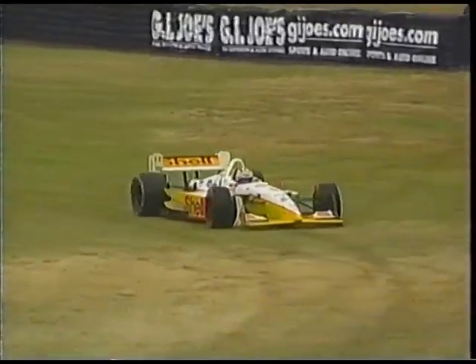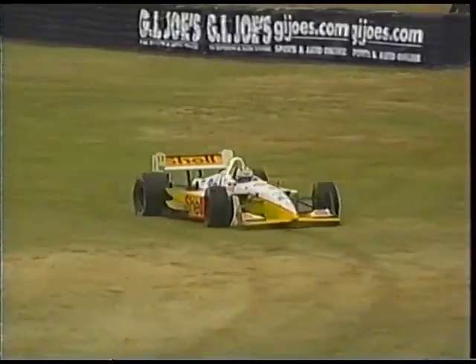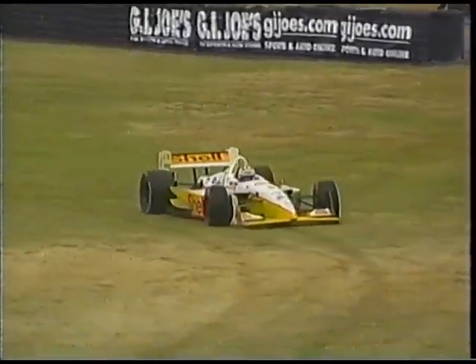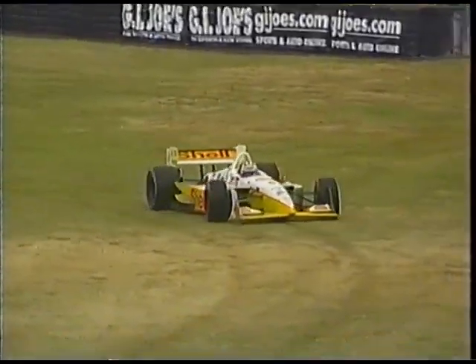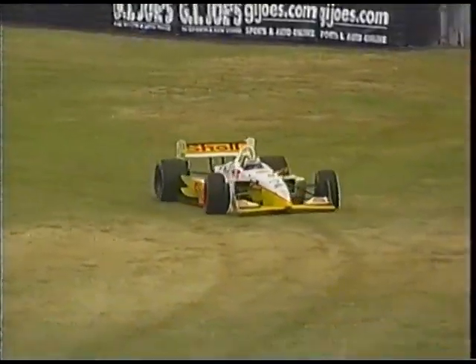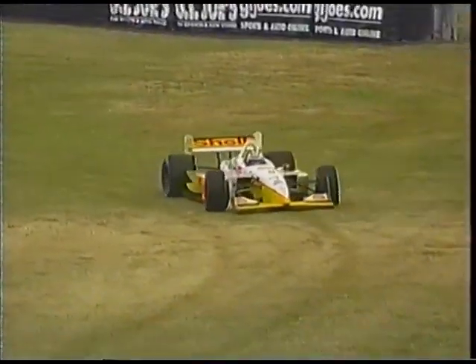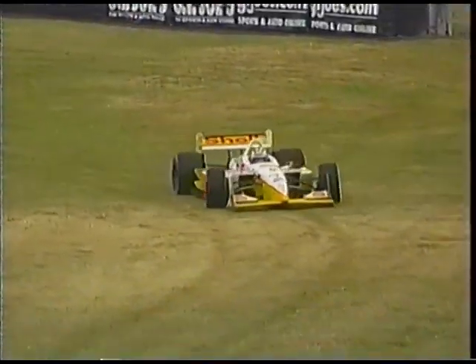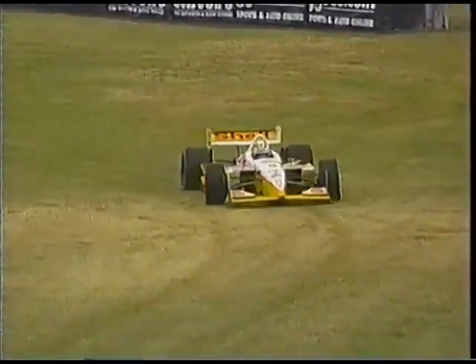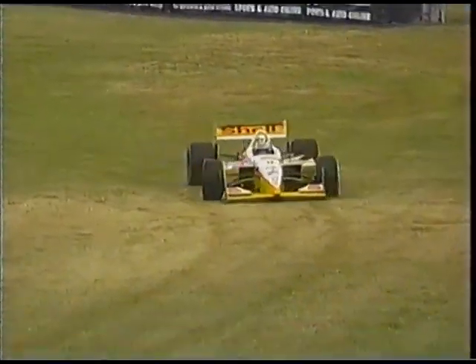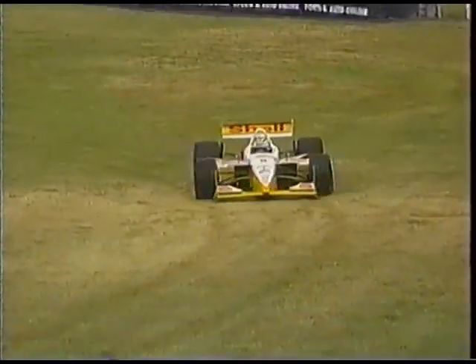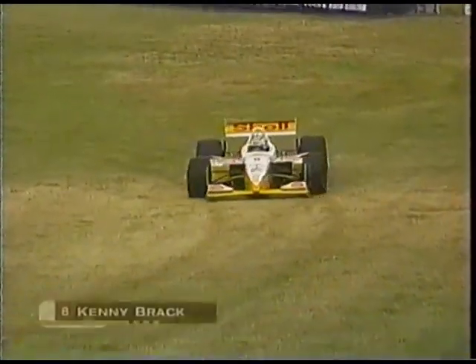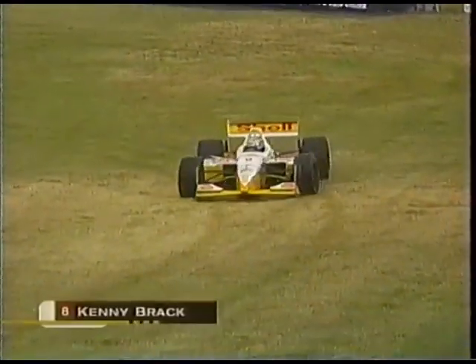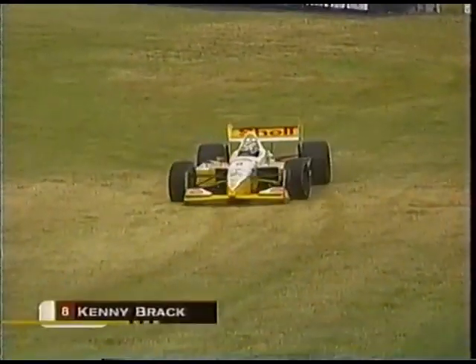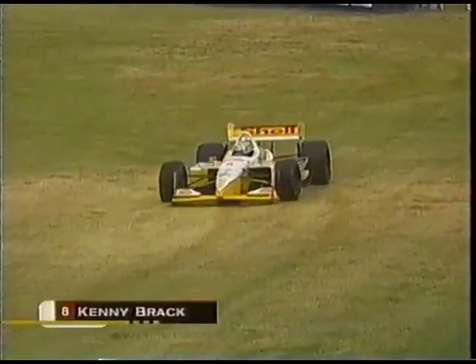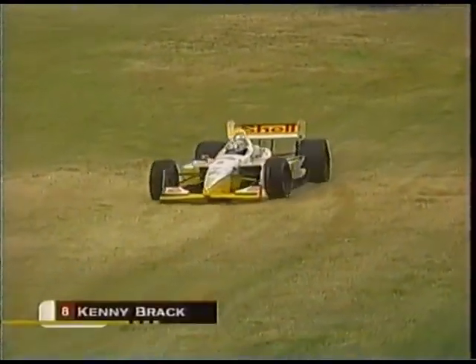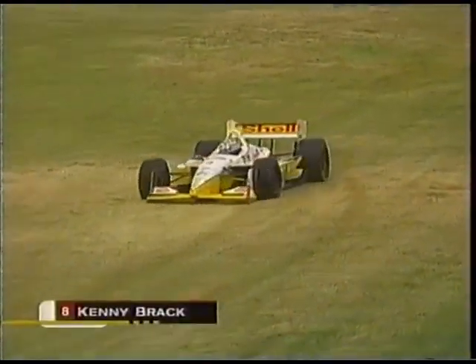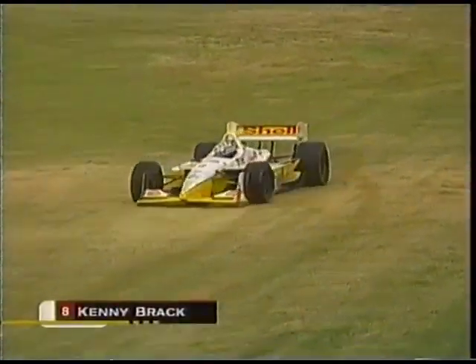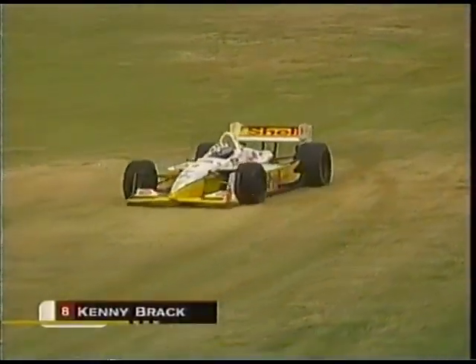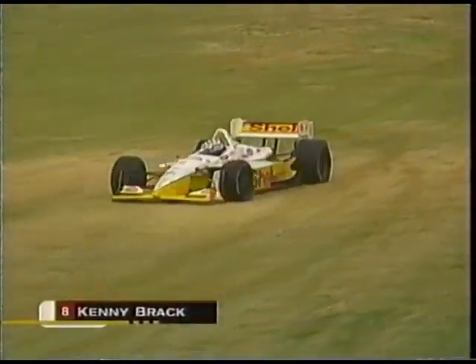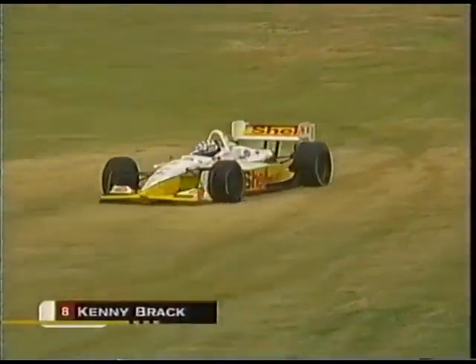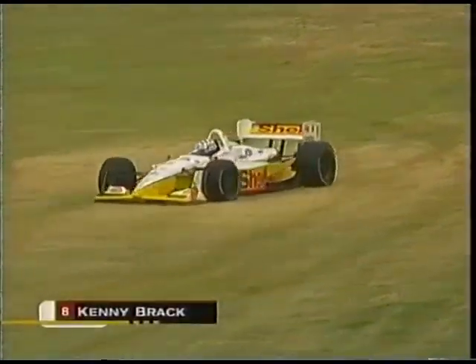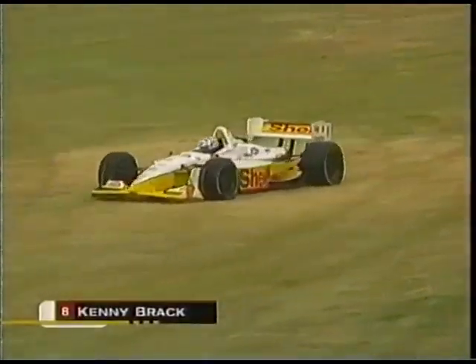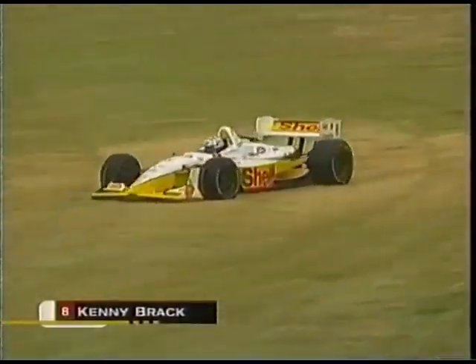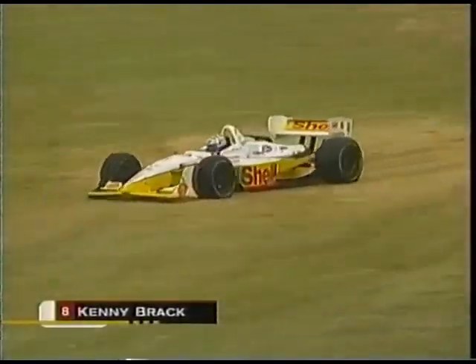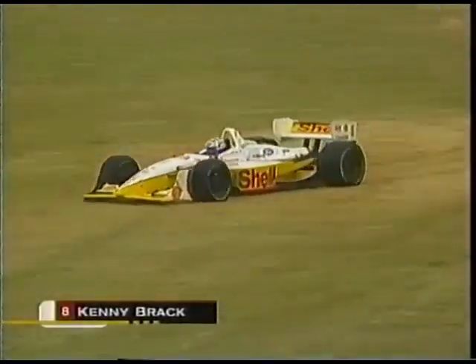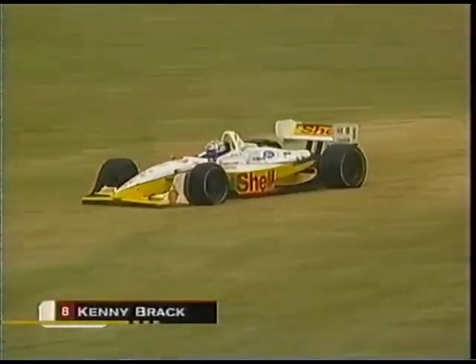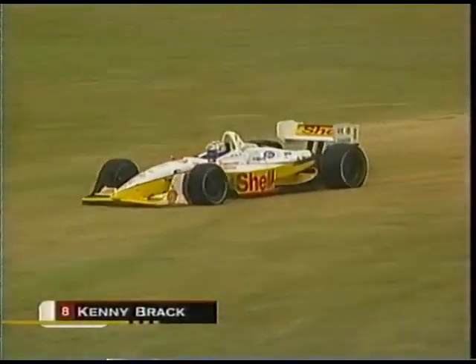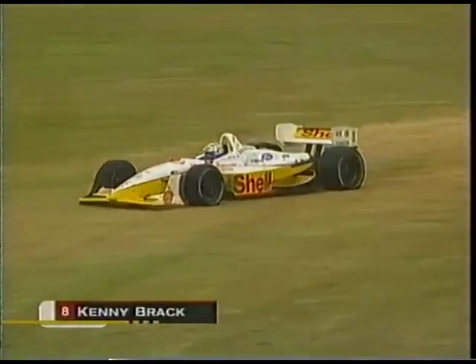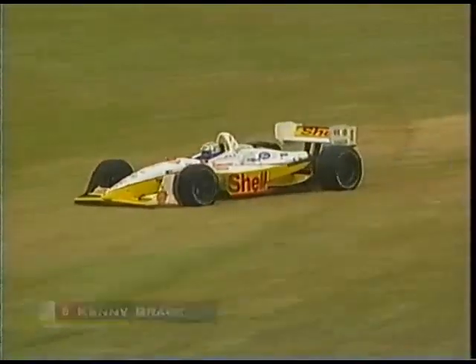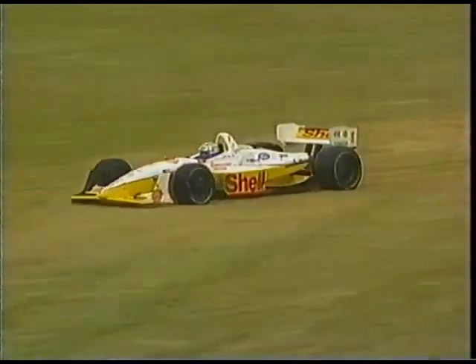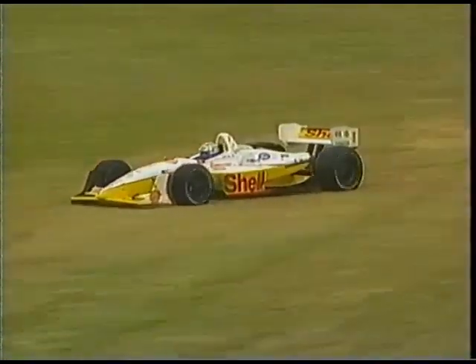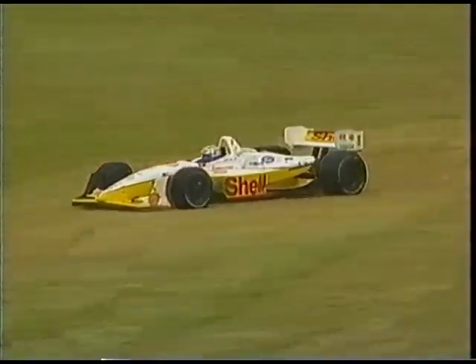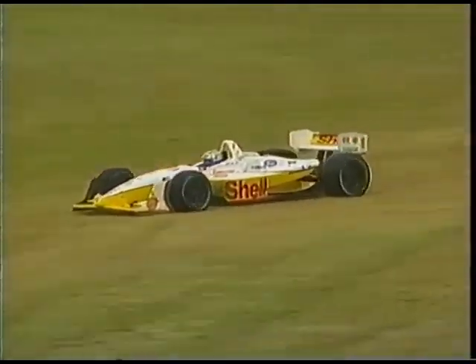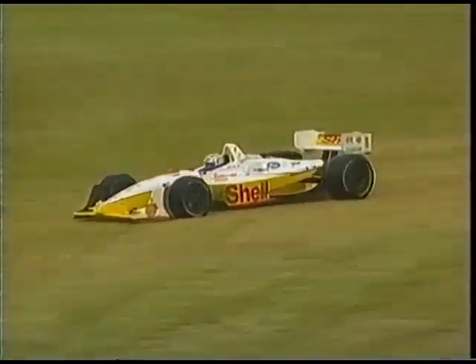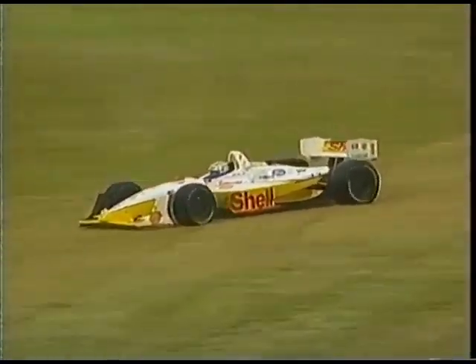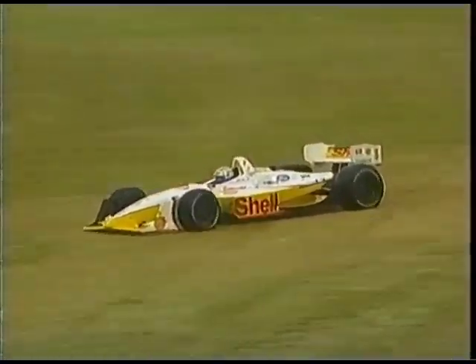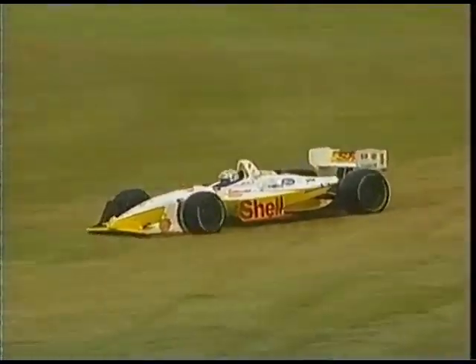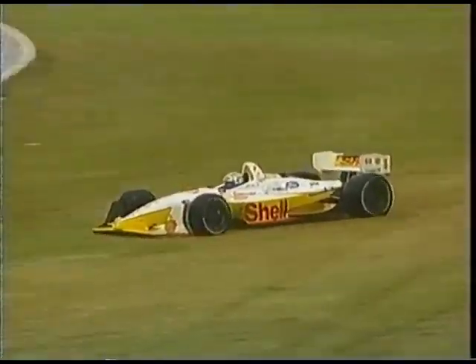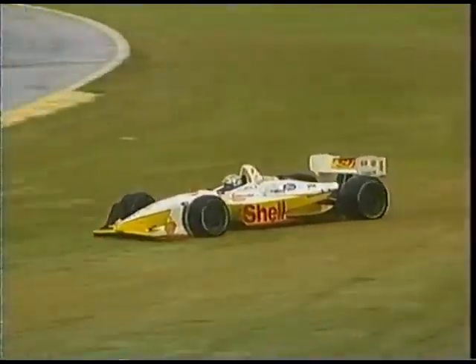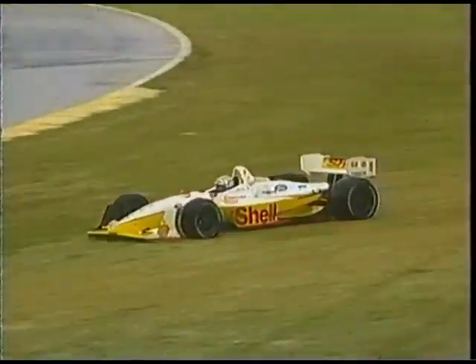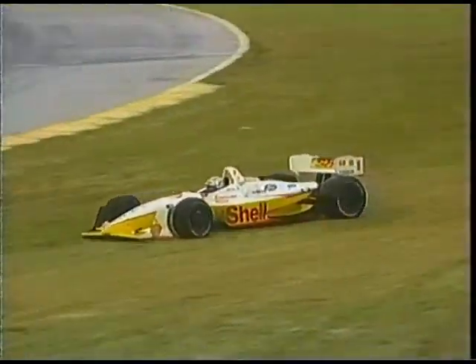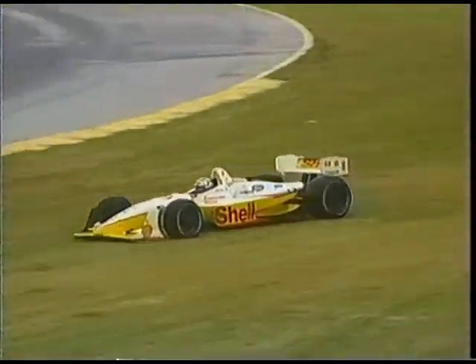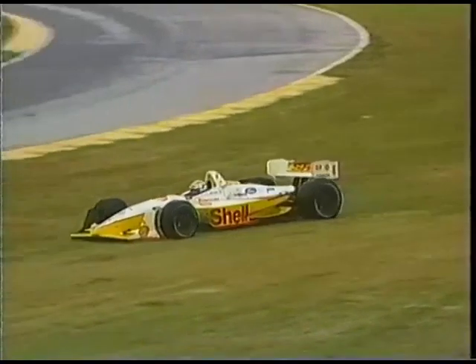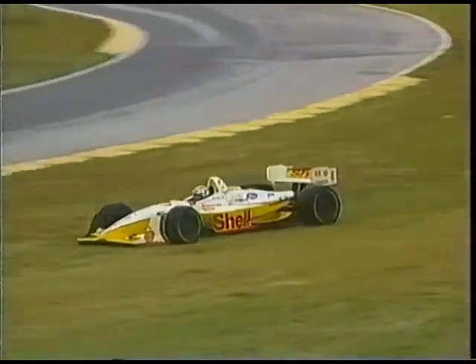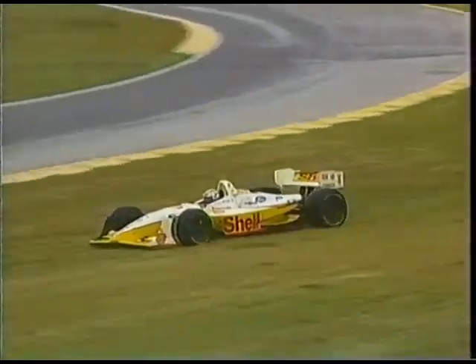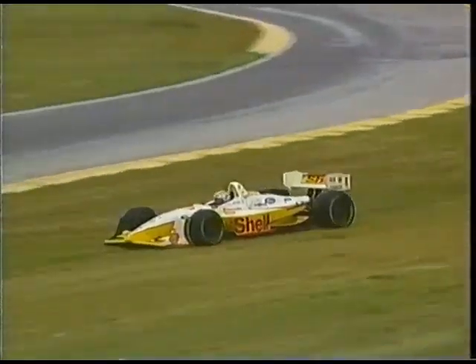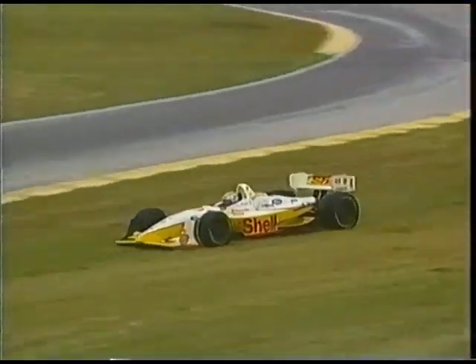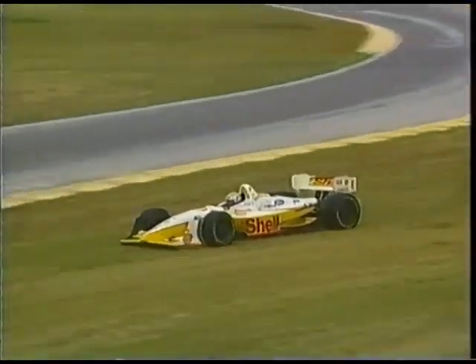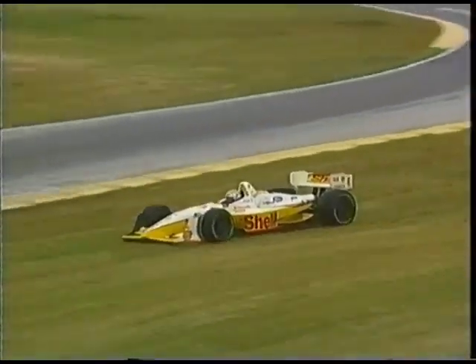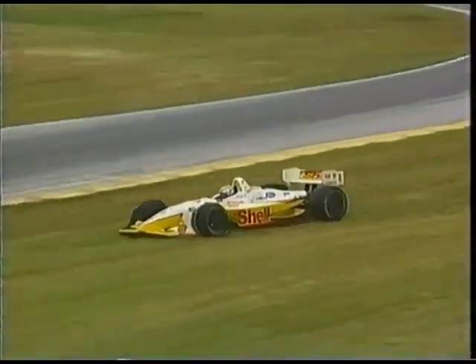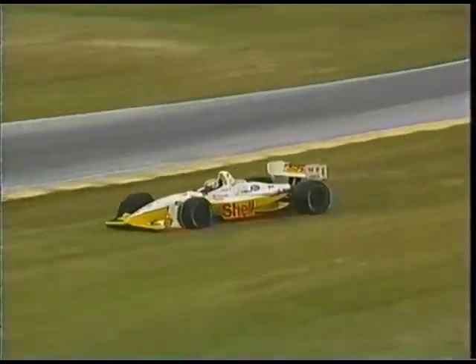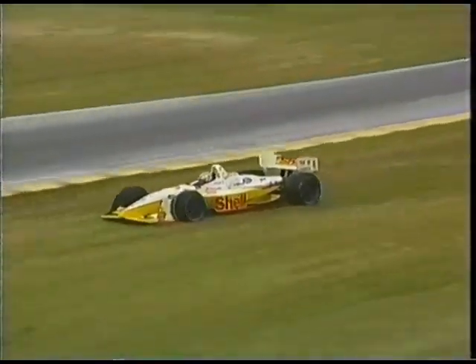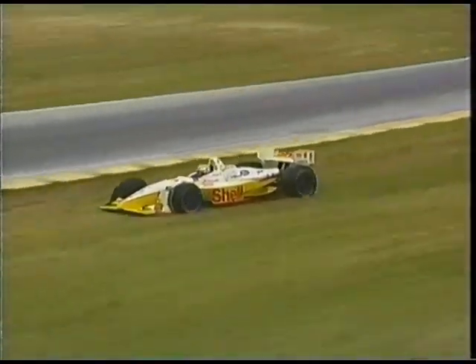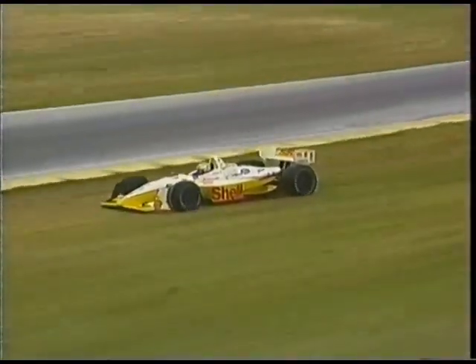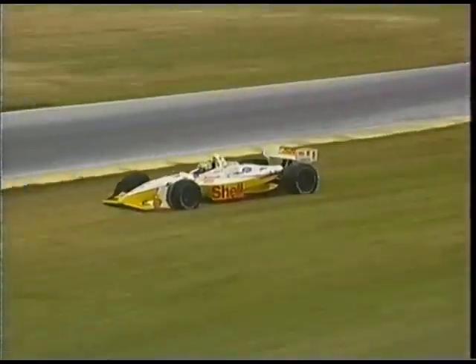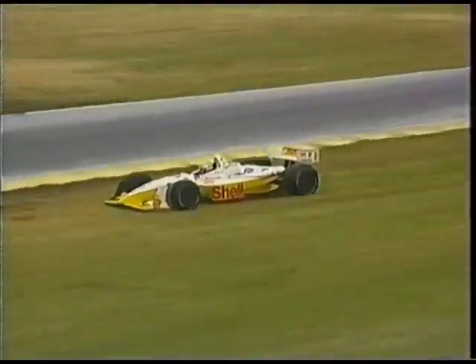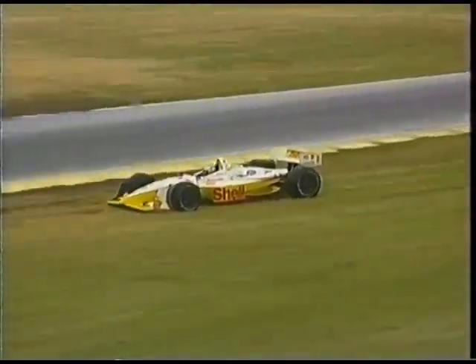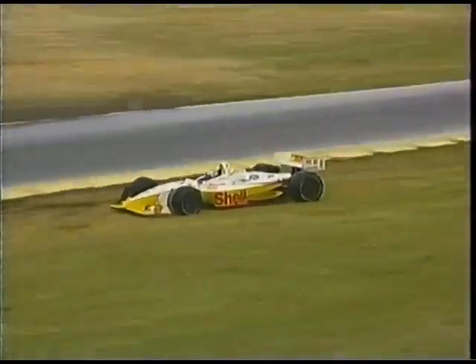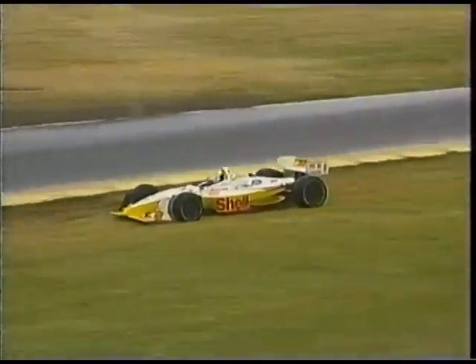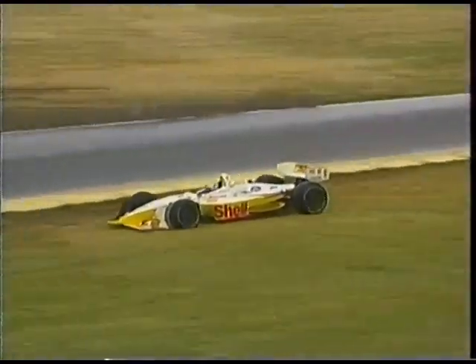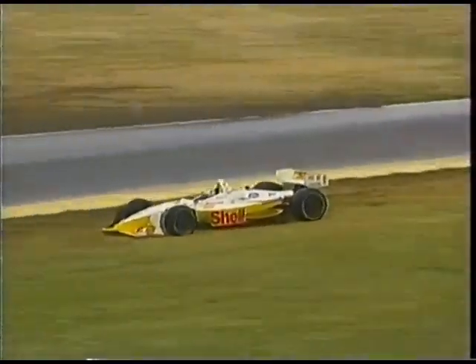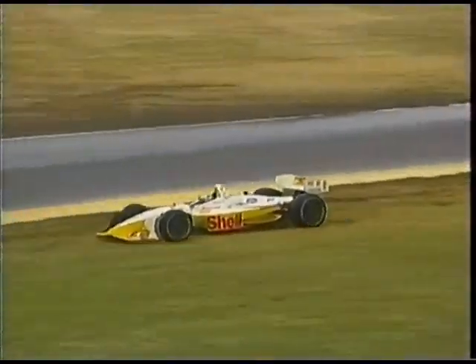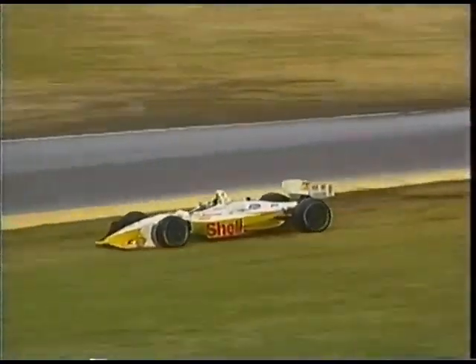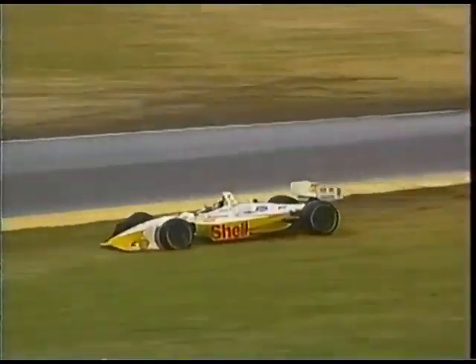Oh my goodness, we're back live - this is Kenny Breck sliding off. You also saw as we went to that replay that Elio Castroneves was making a move.